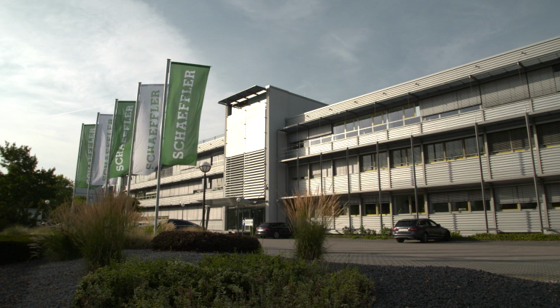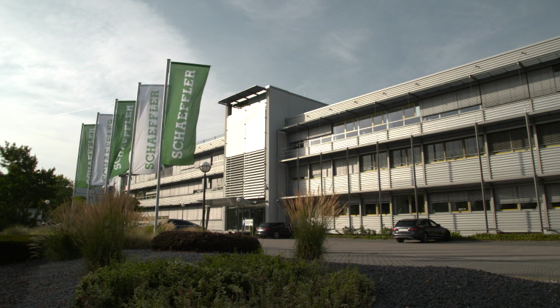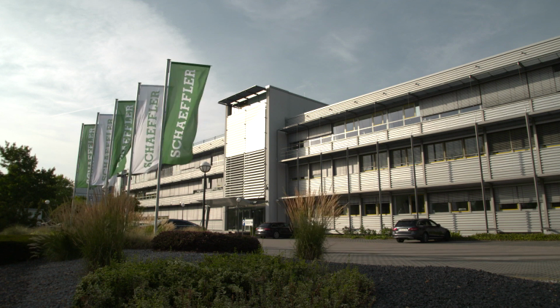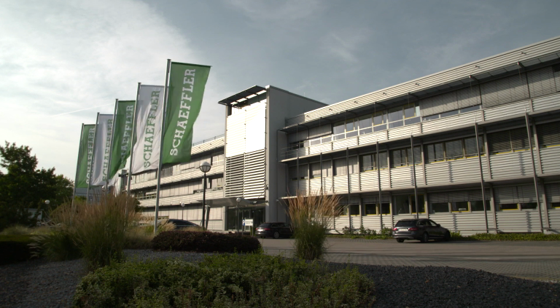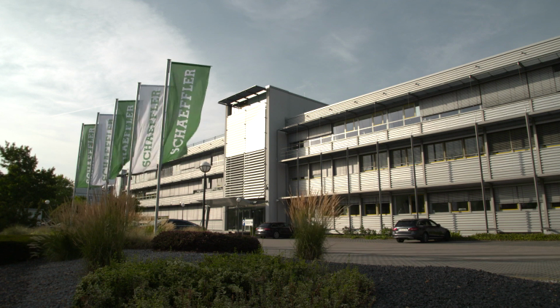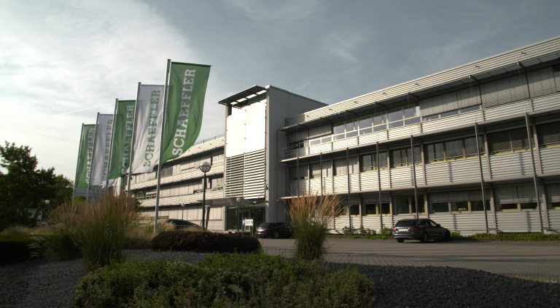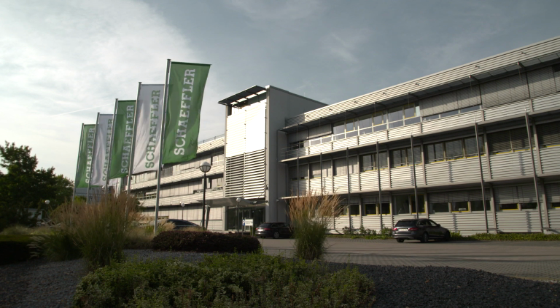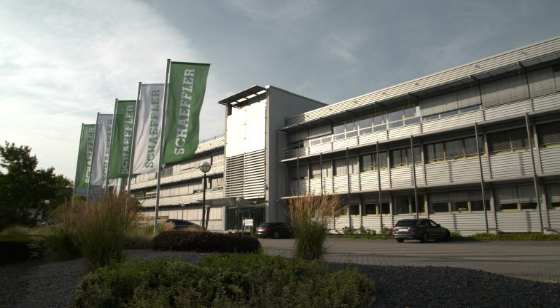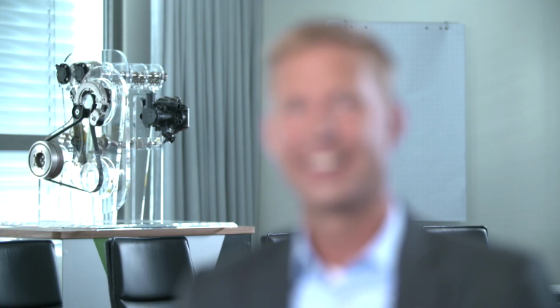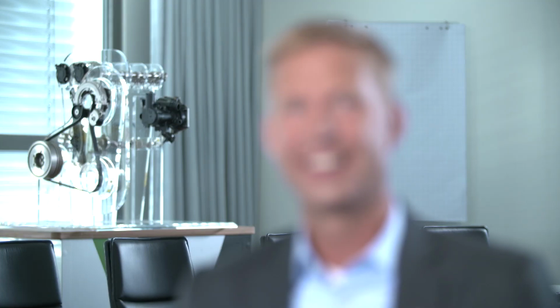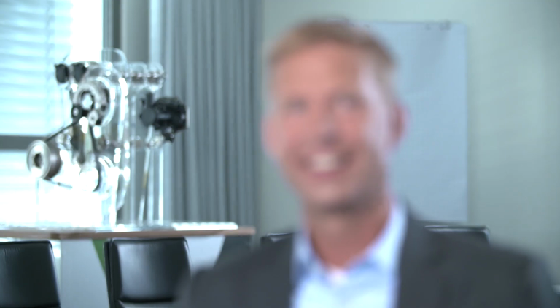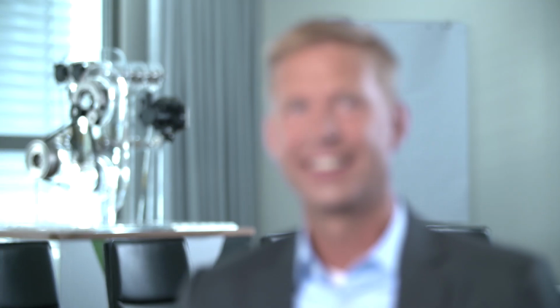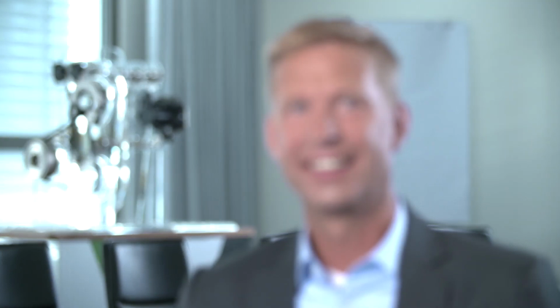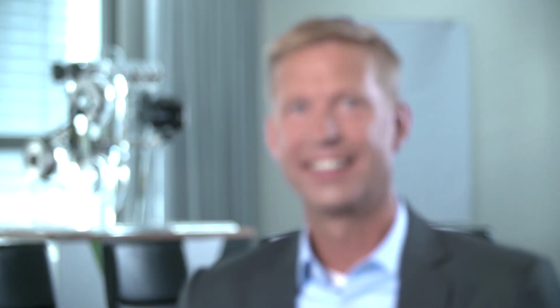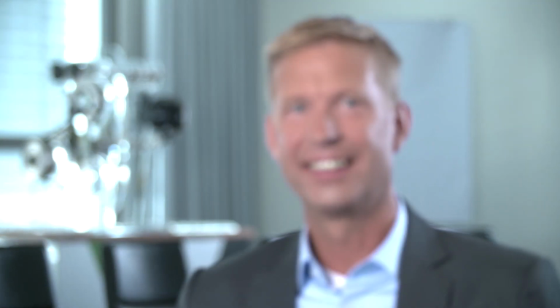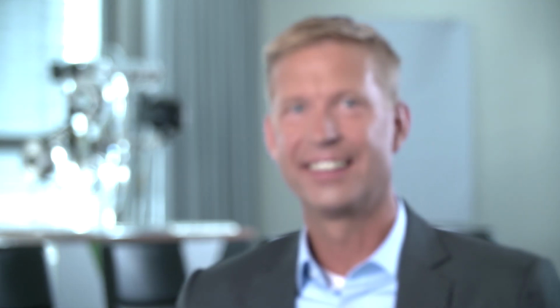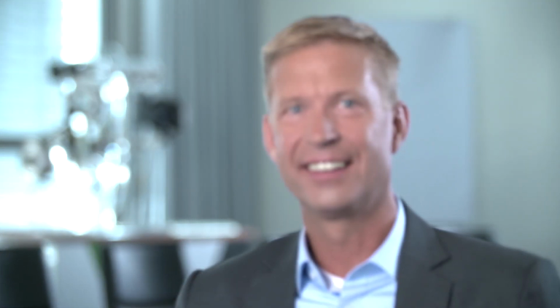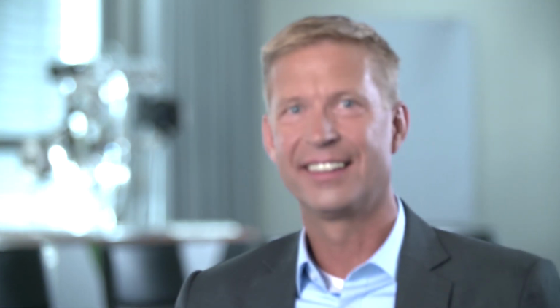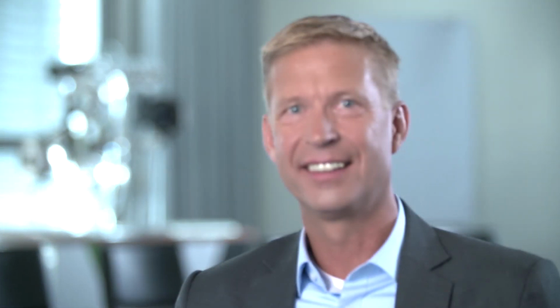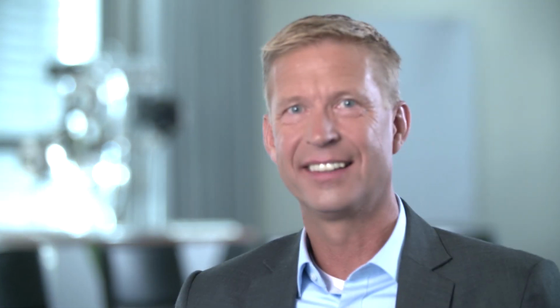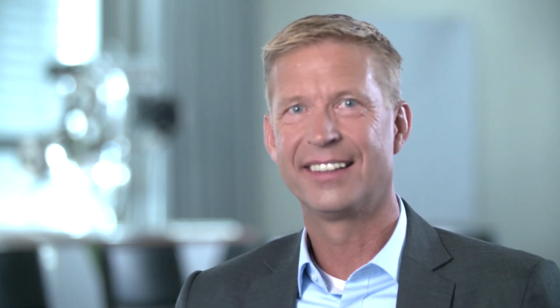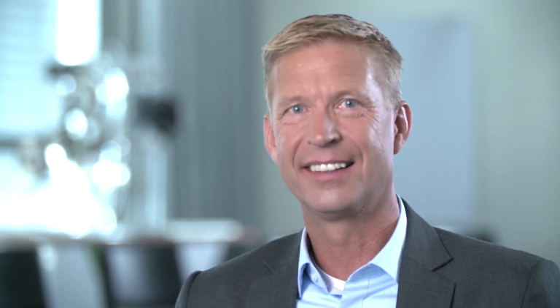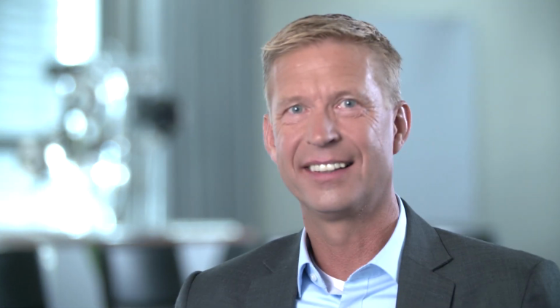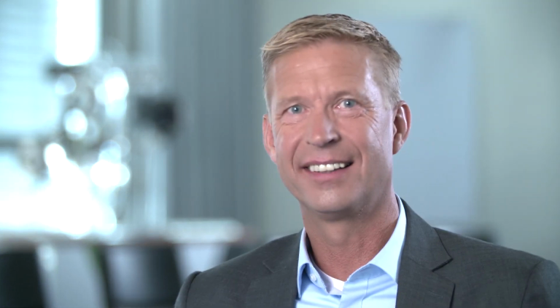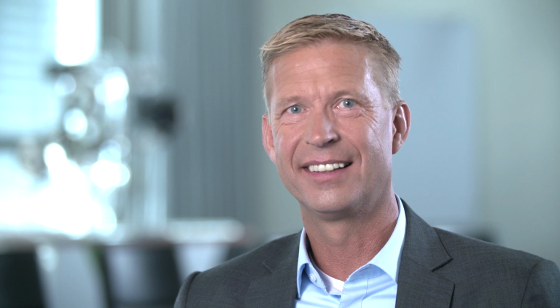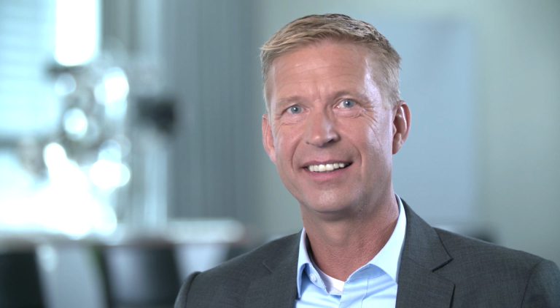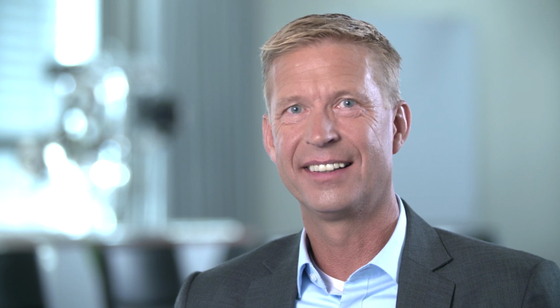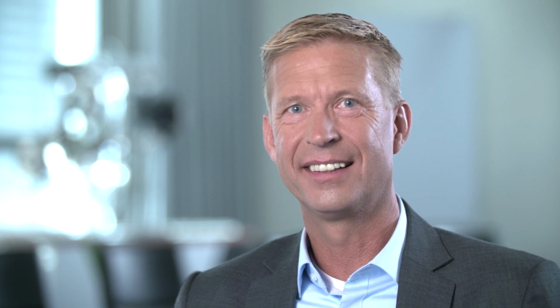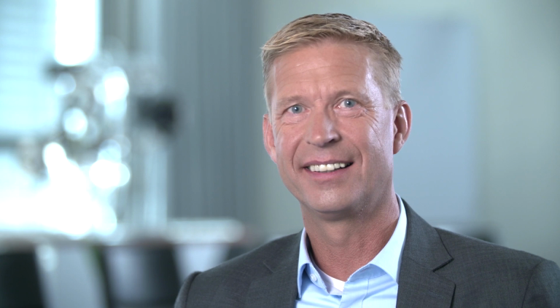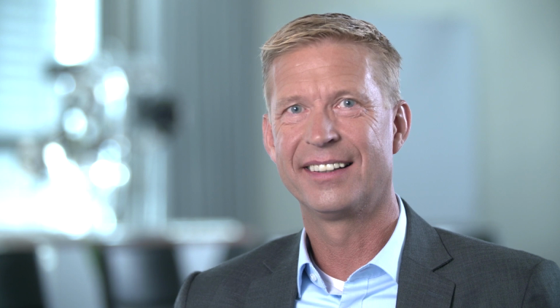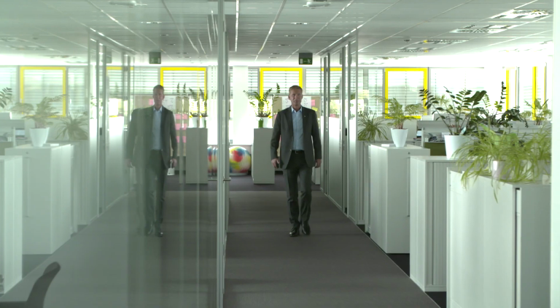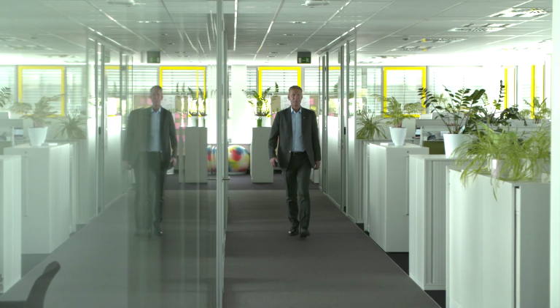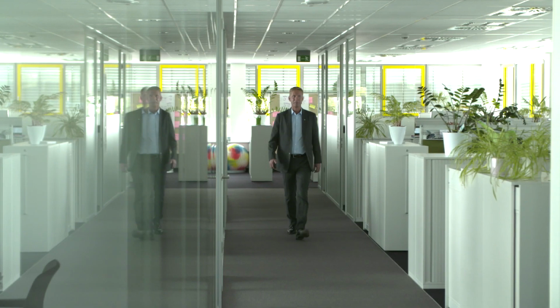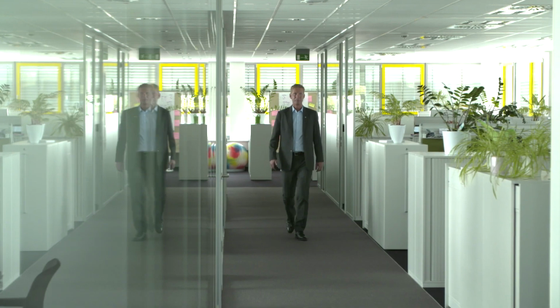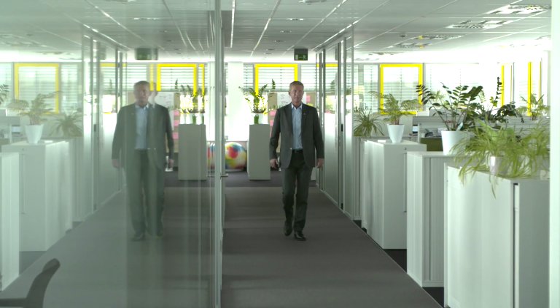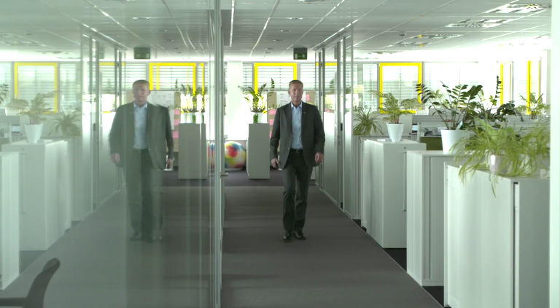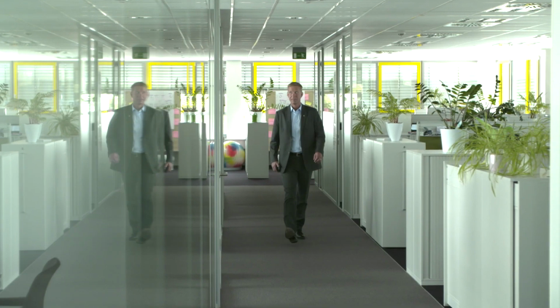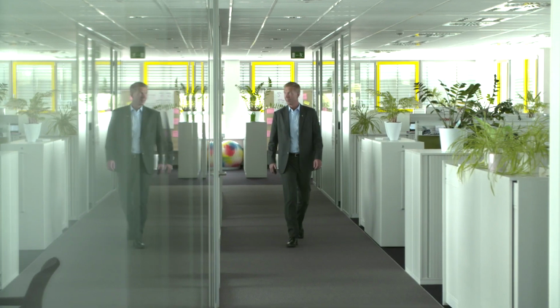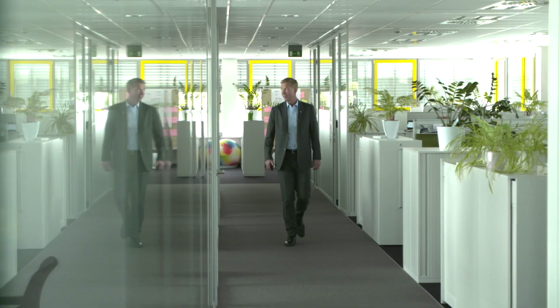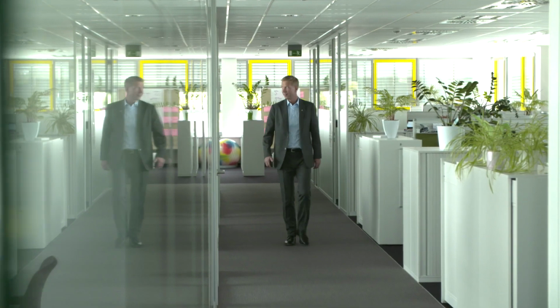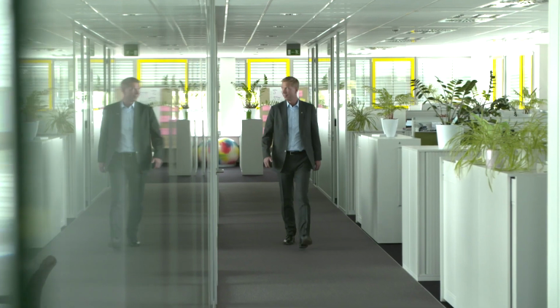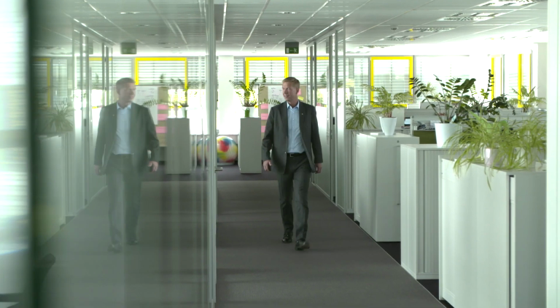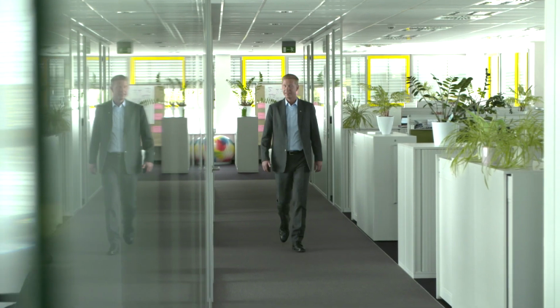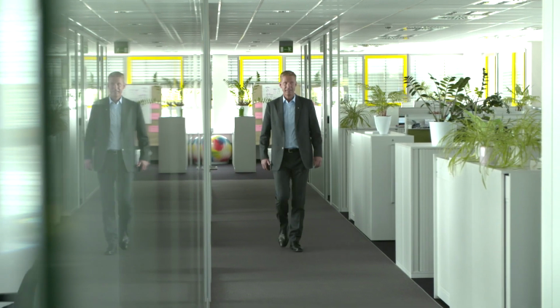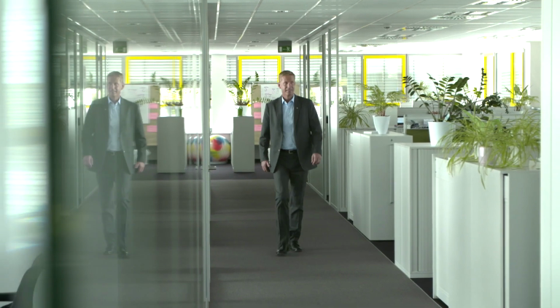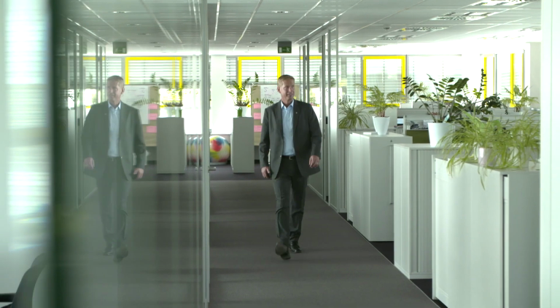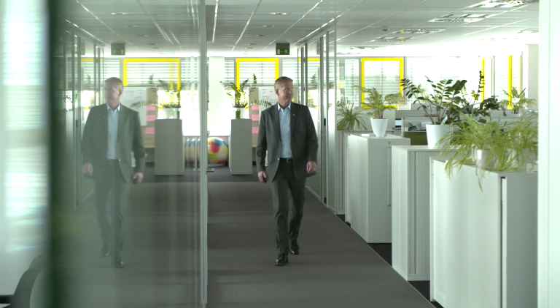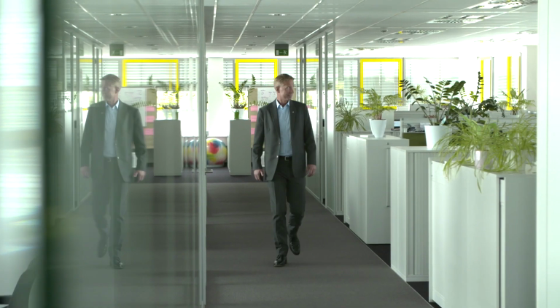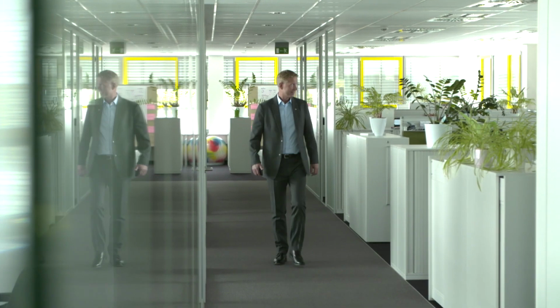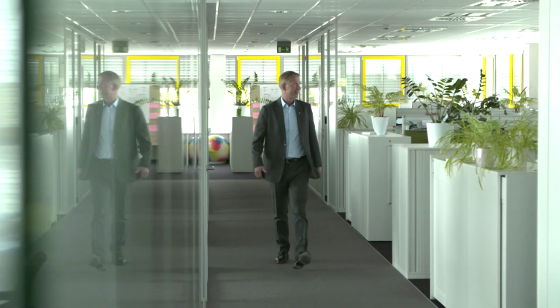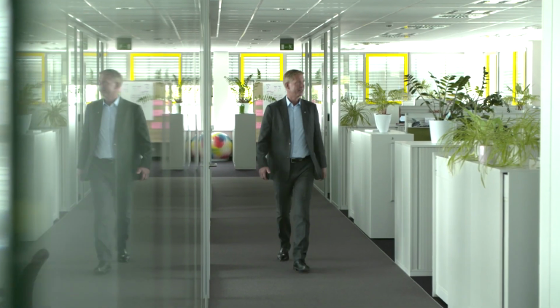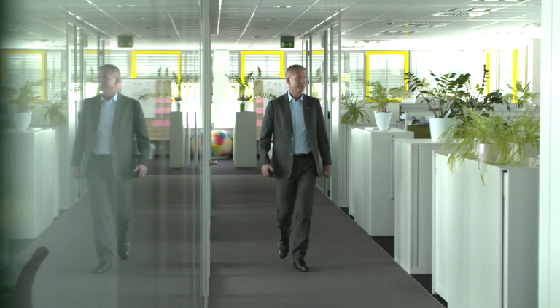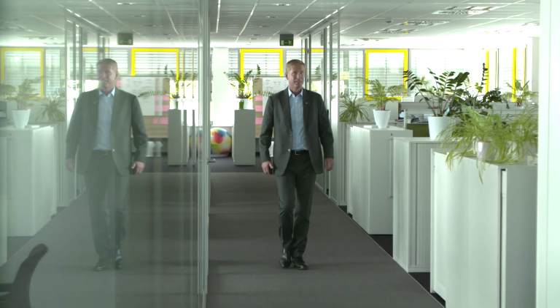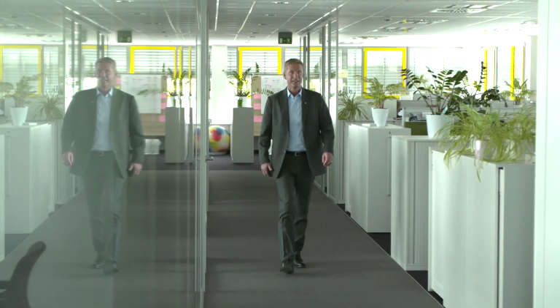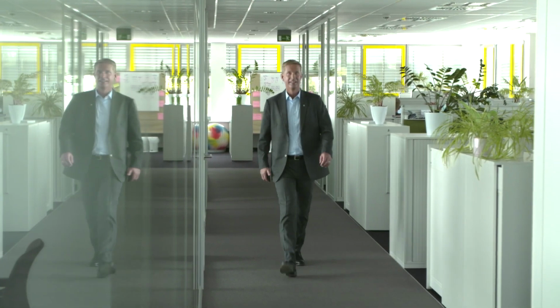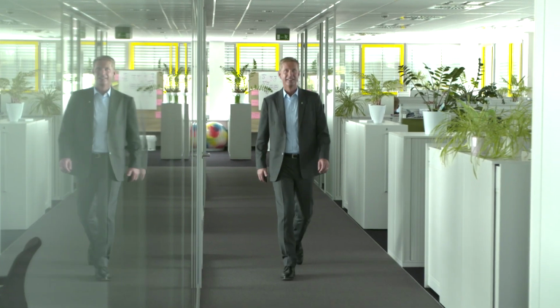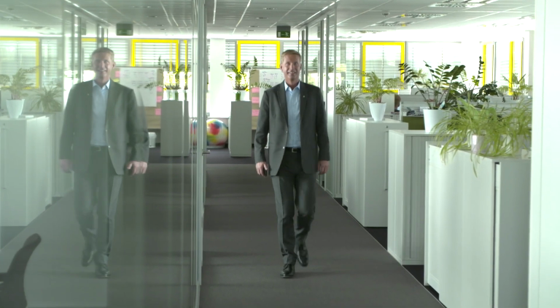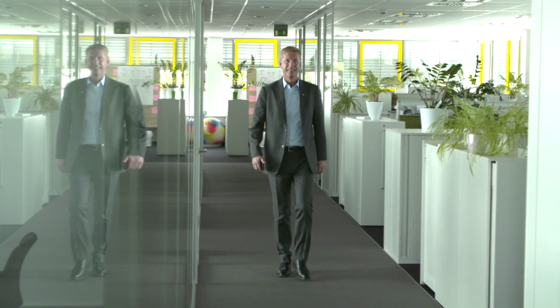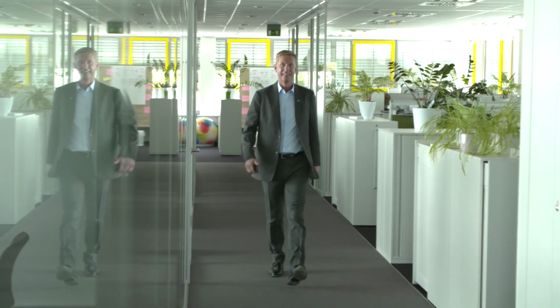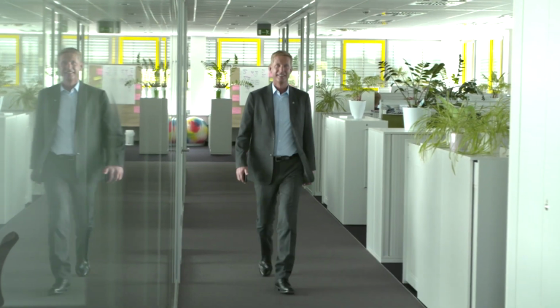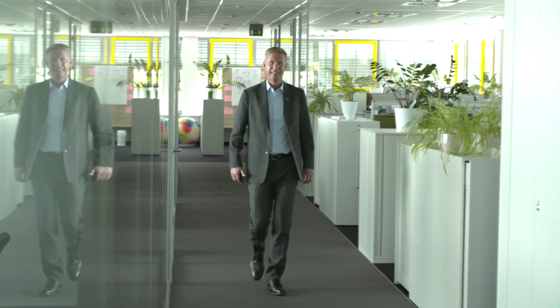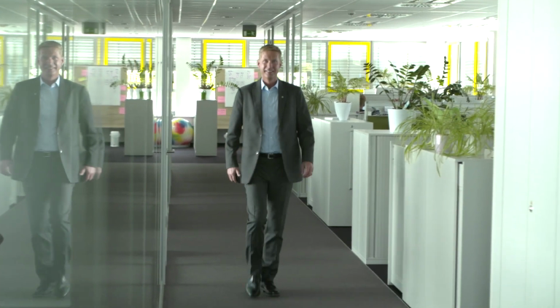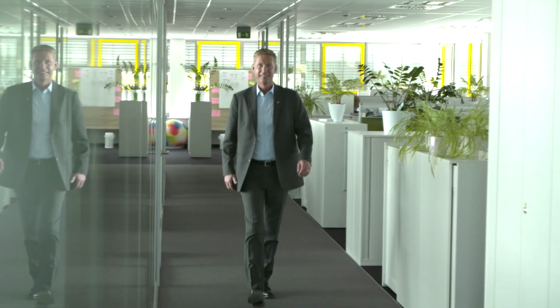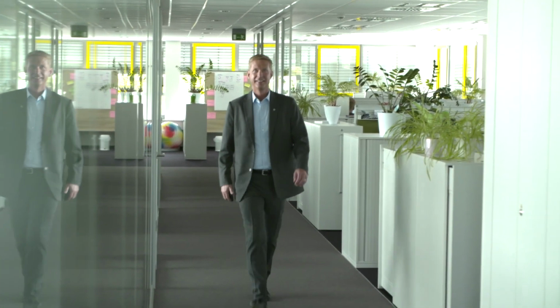My name is Robert Felger. I am at Schaeffler in the automotive aftermarket, responsible for product management, research and development.